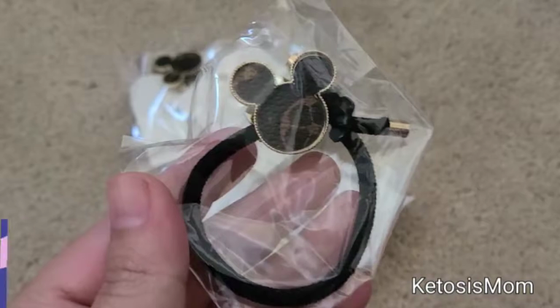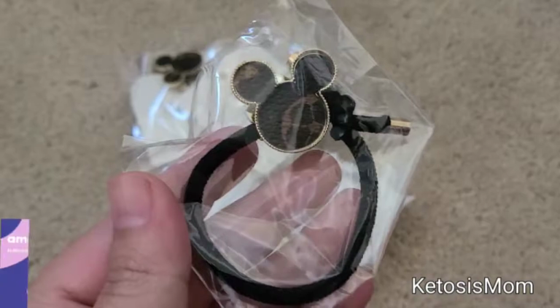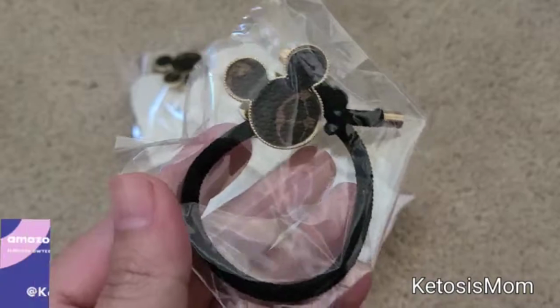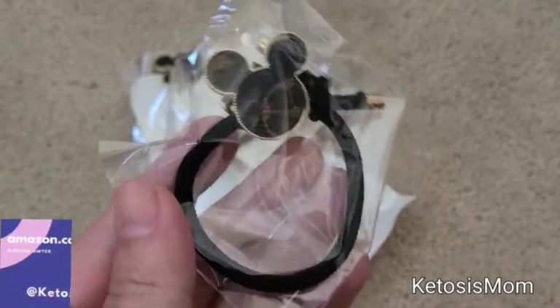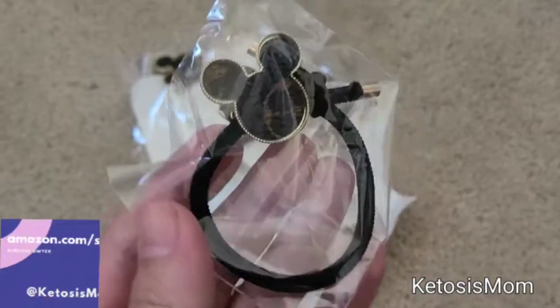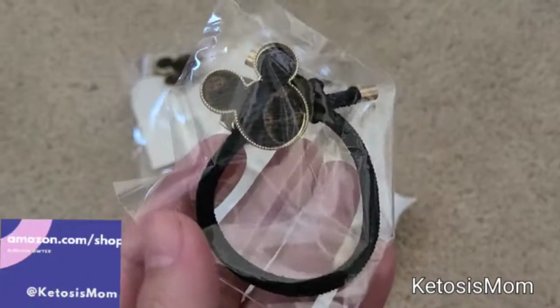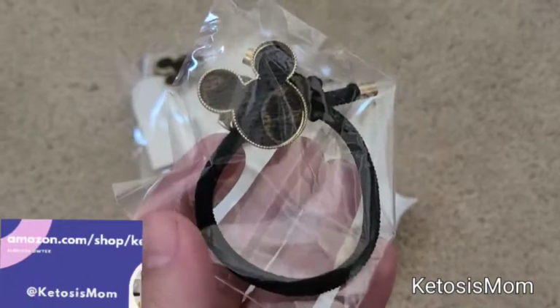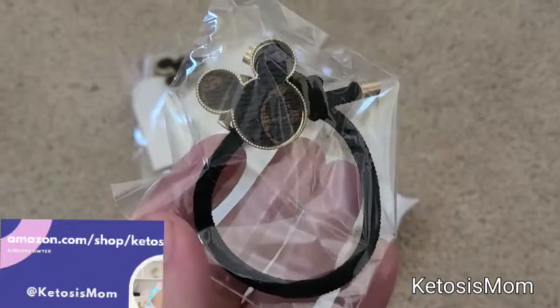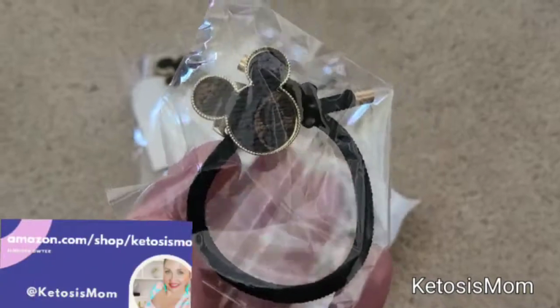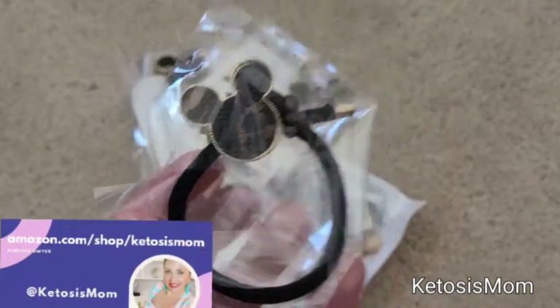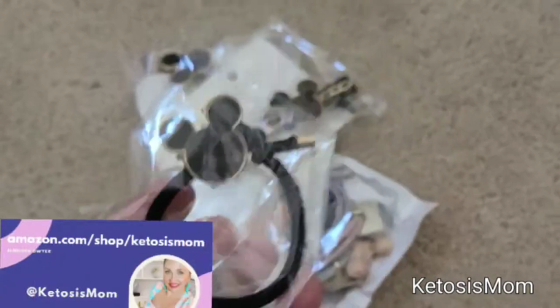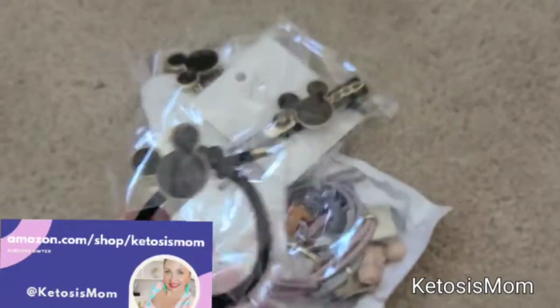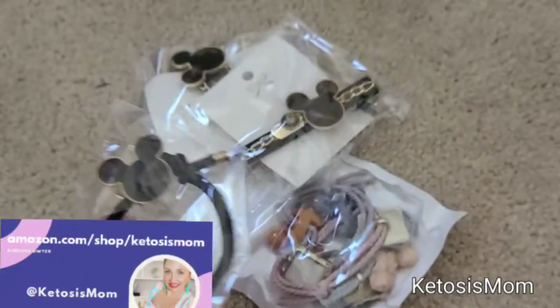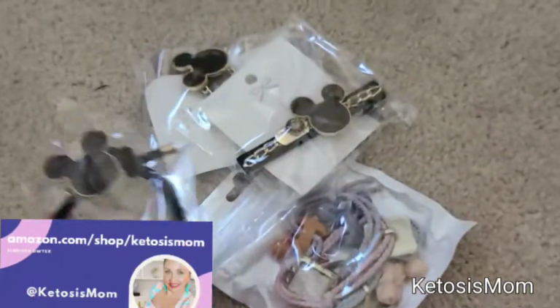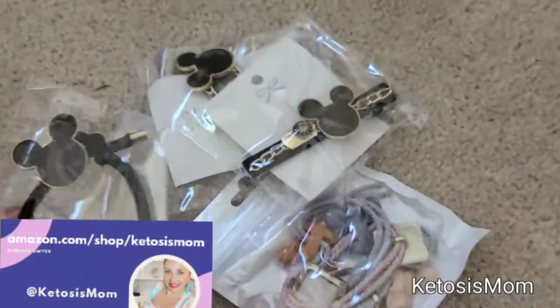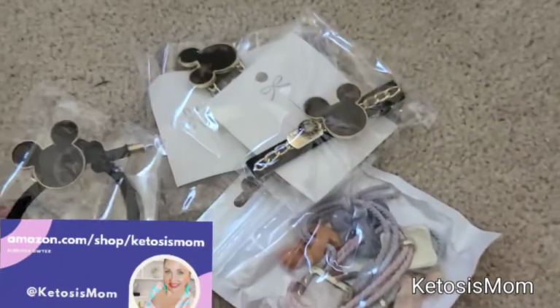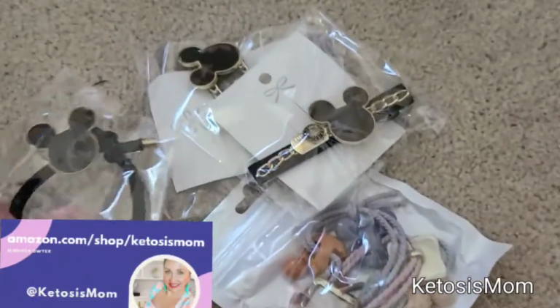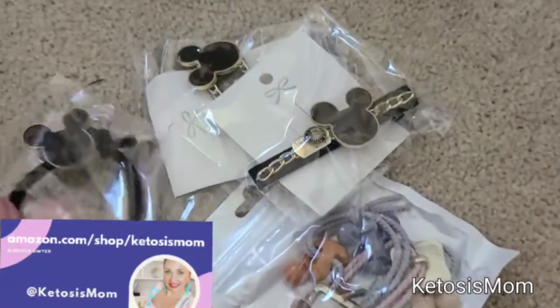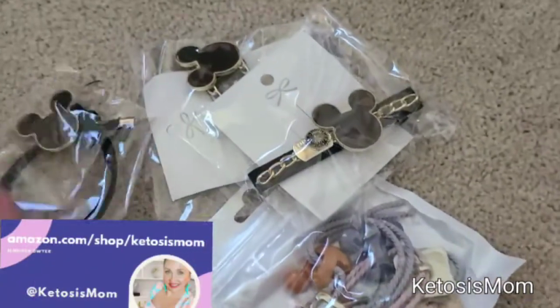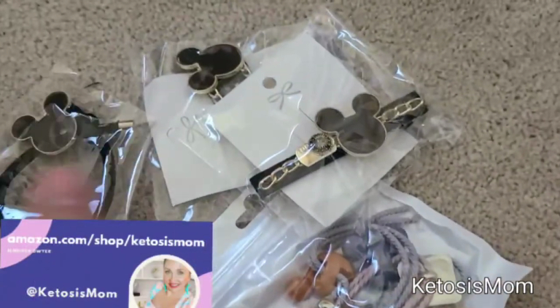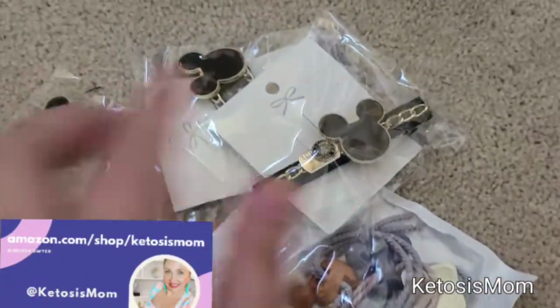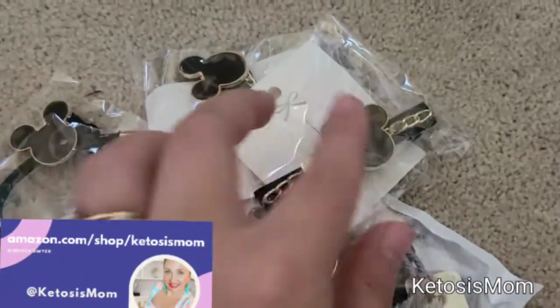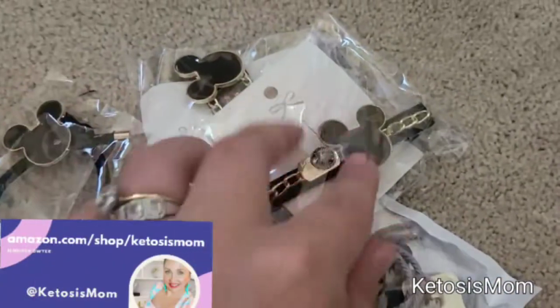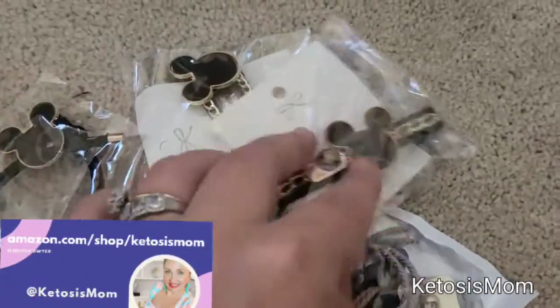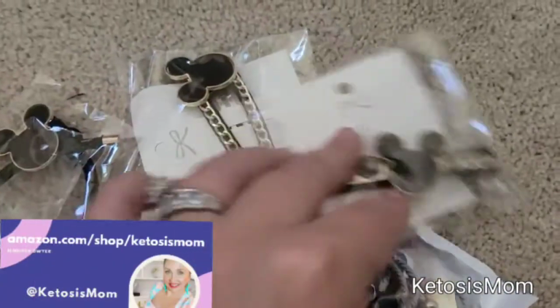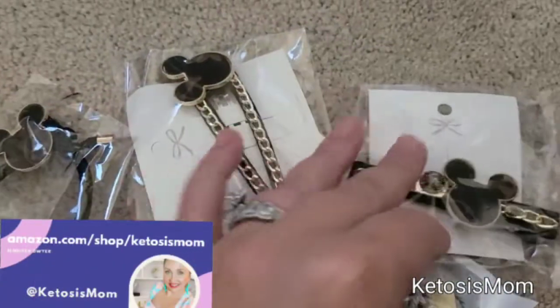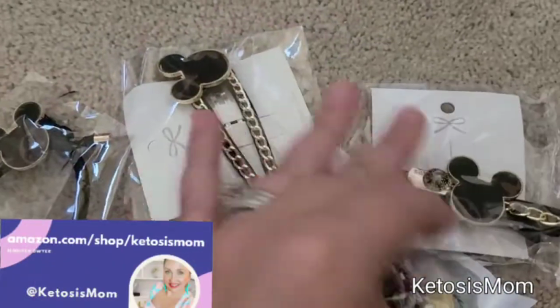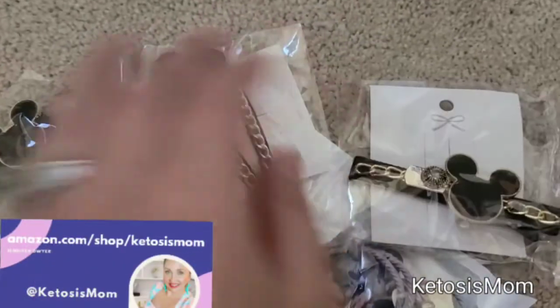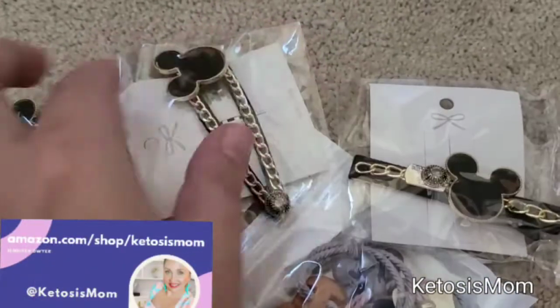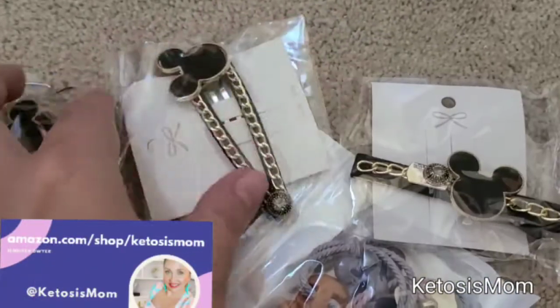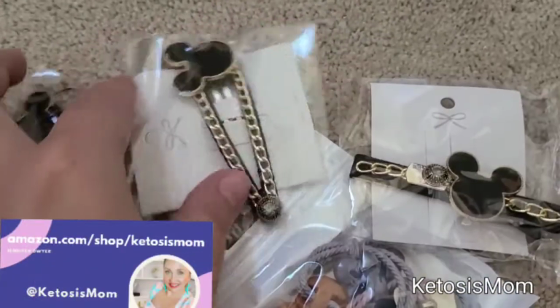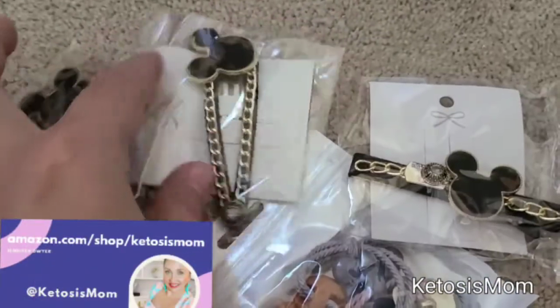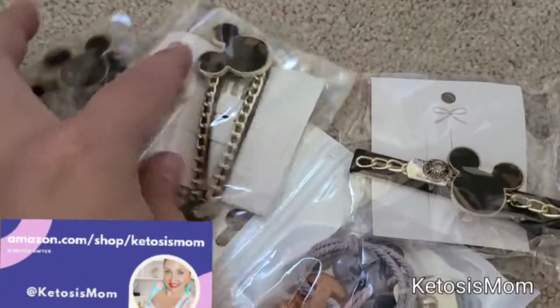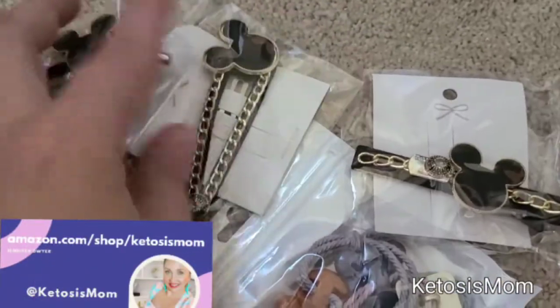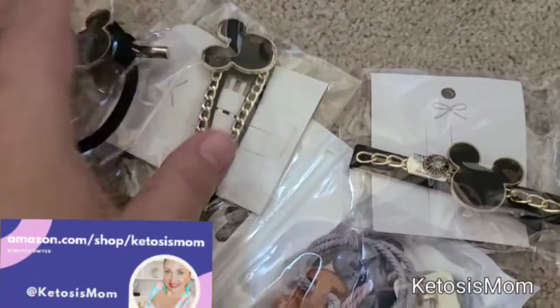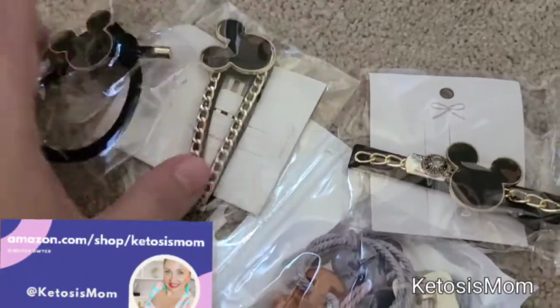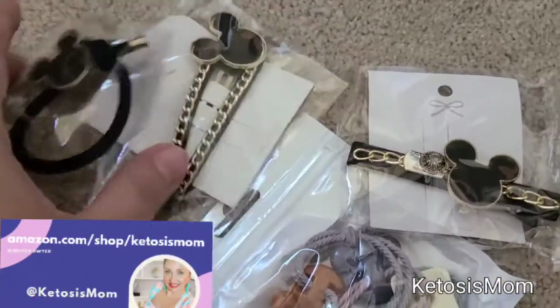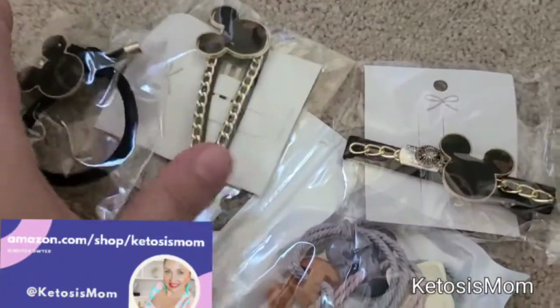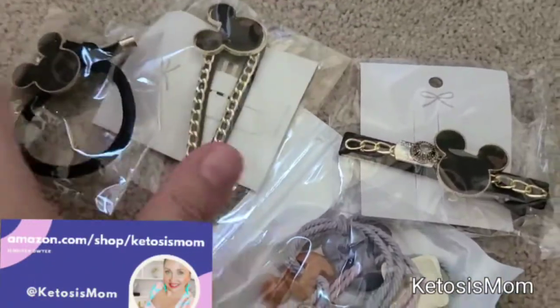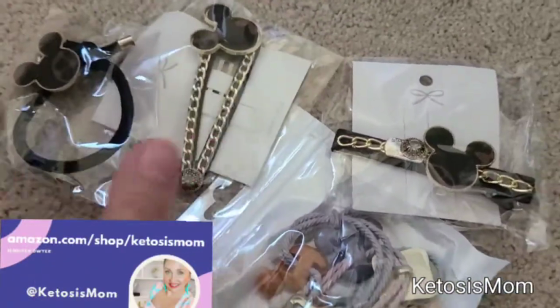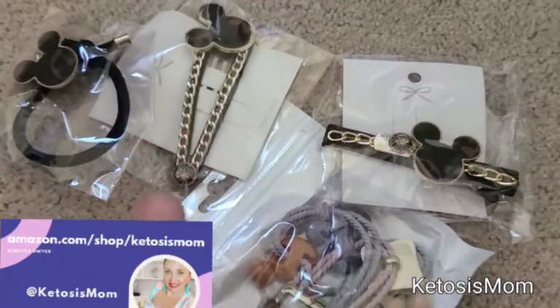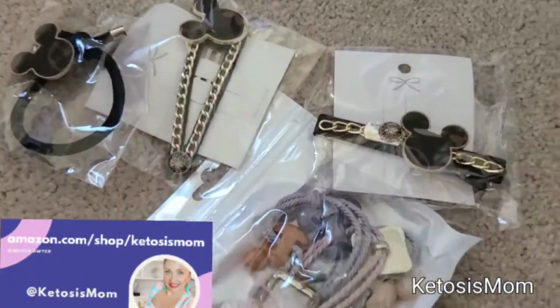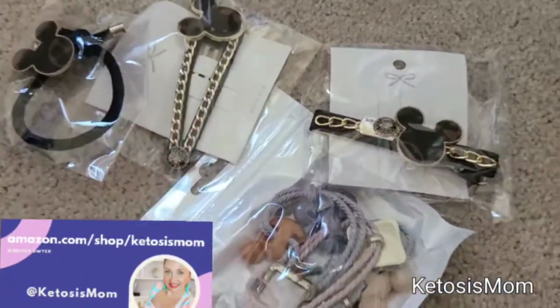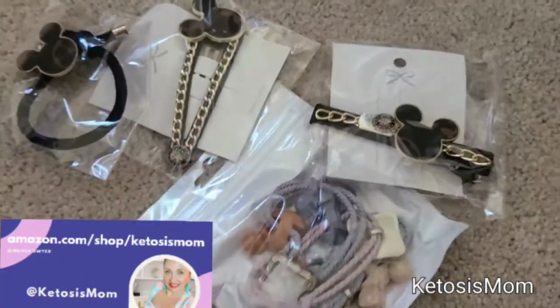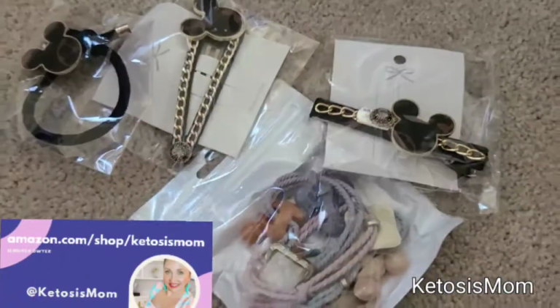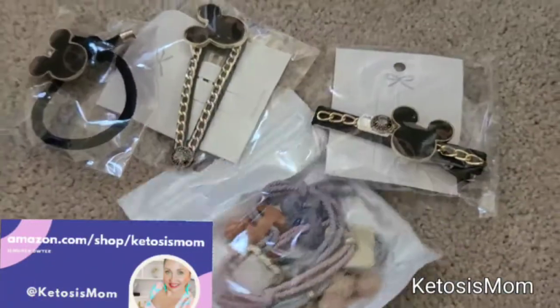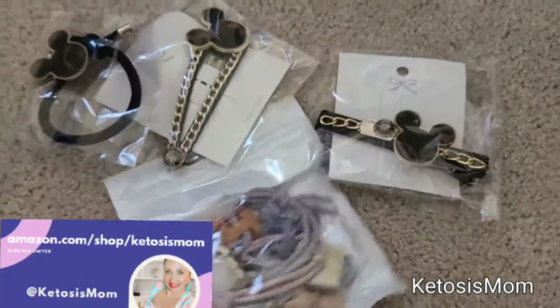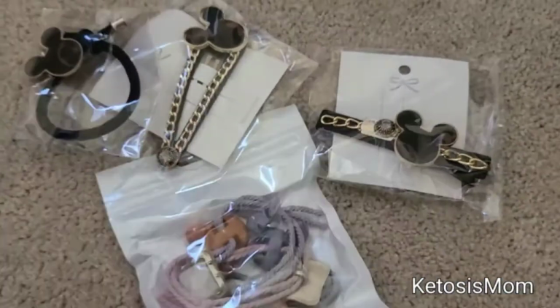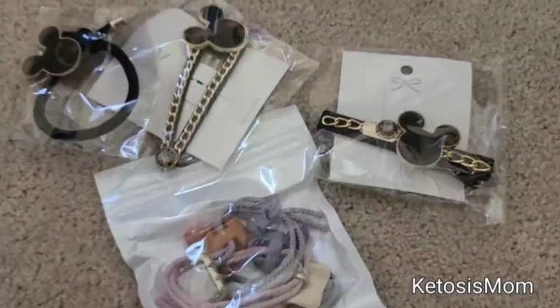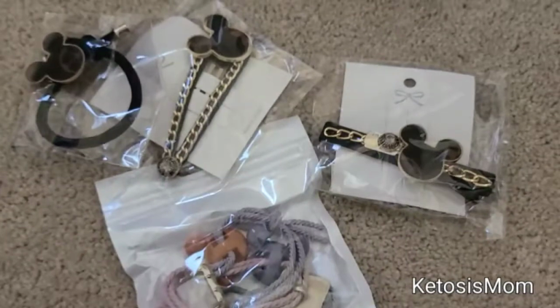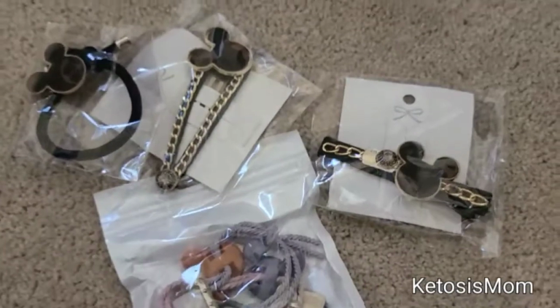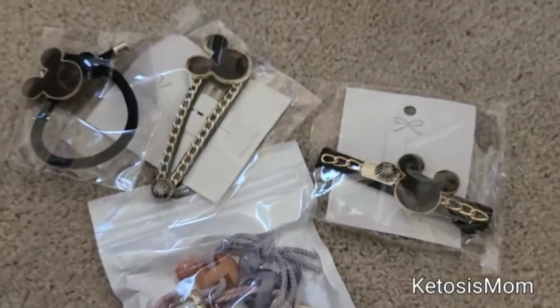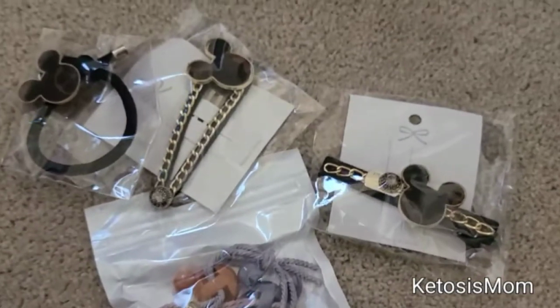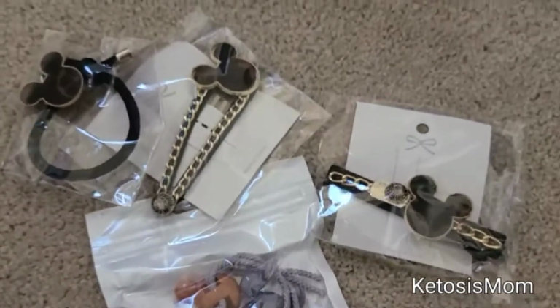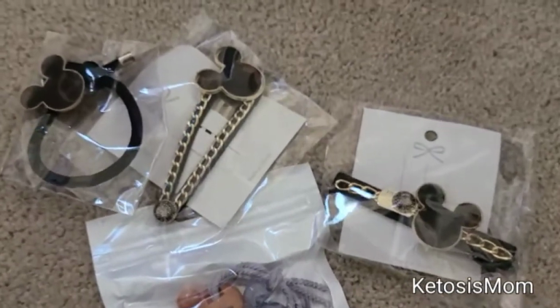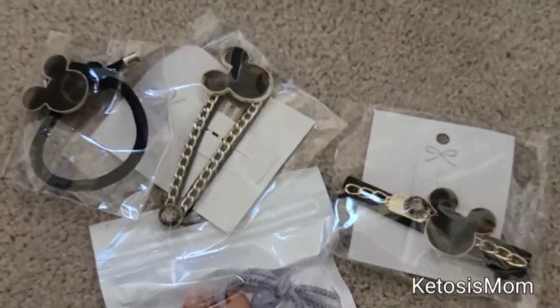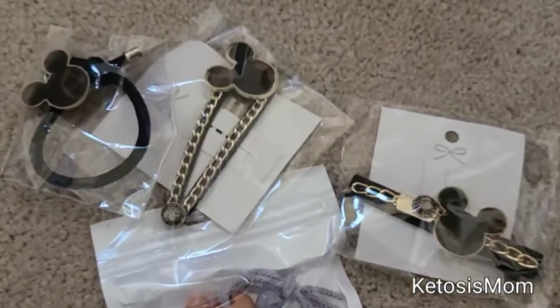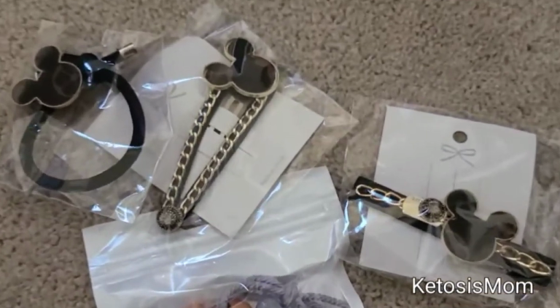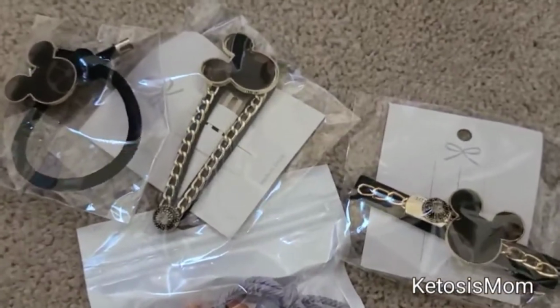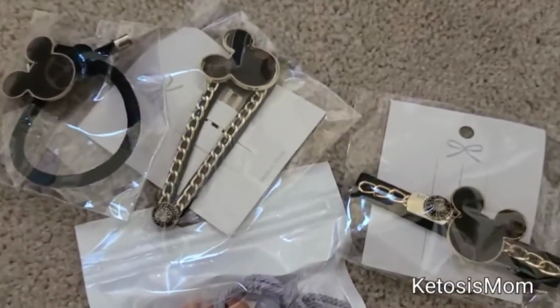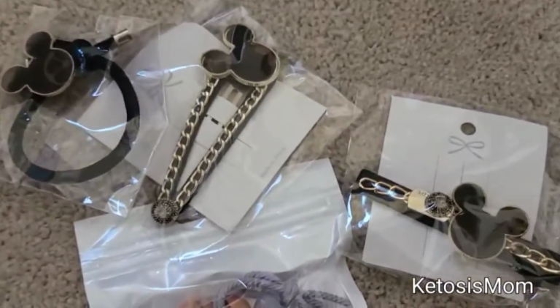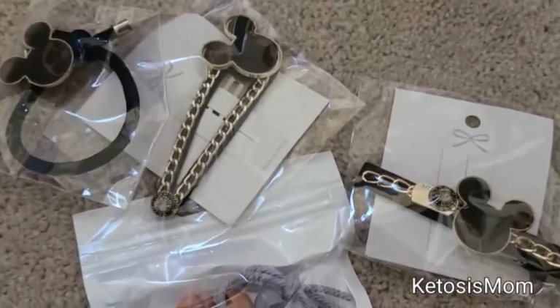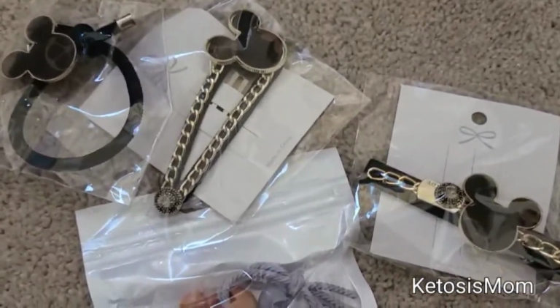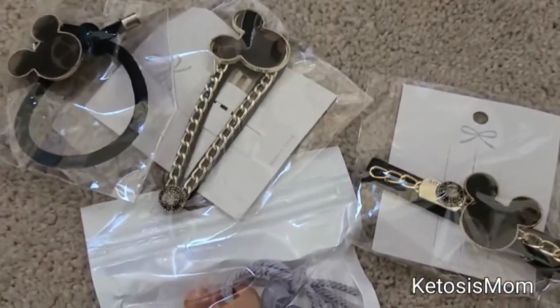Hey, this is KetosisMom for Amazon shoppers. Today I'm going to do a quick review of these new hair clips and hair accessories that just arrived from Amazon.